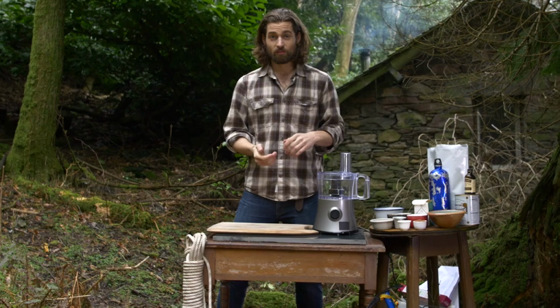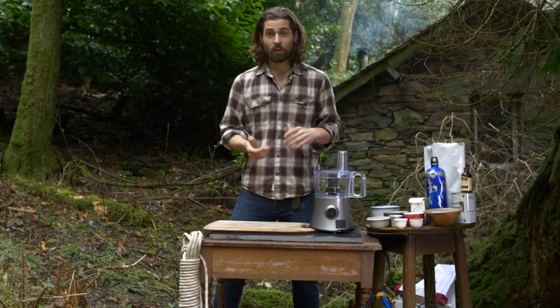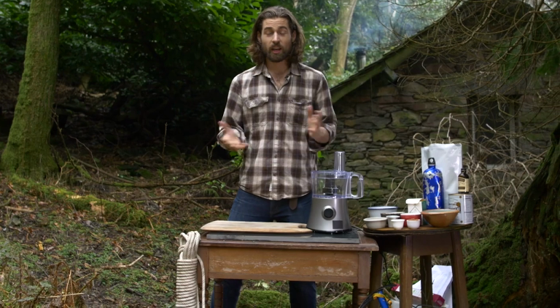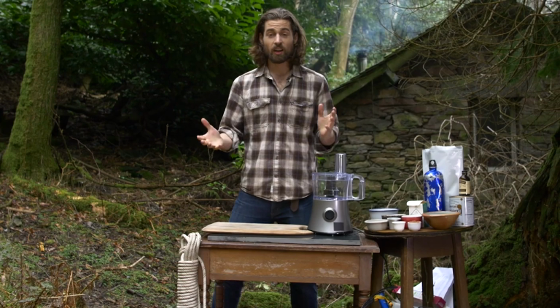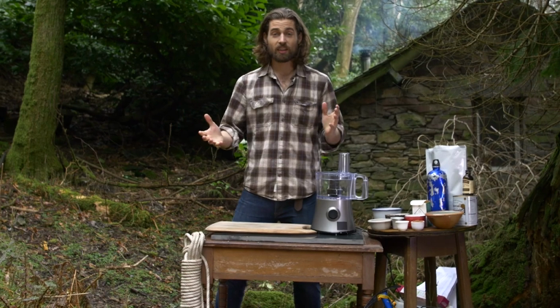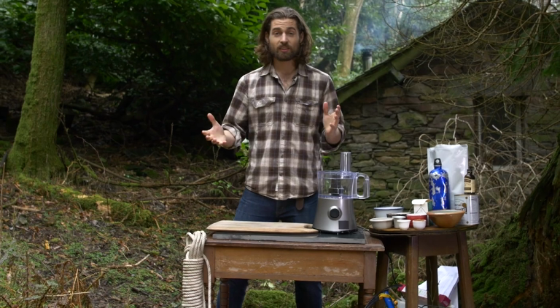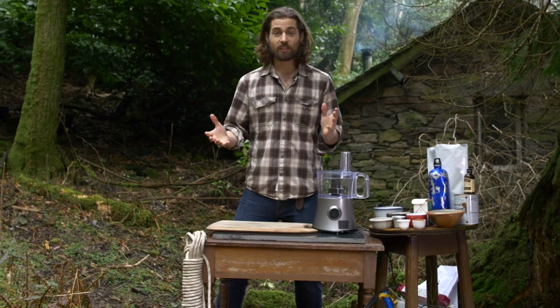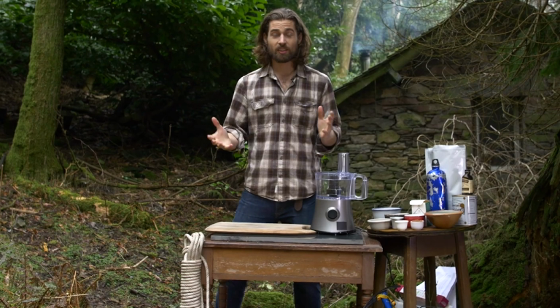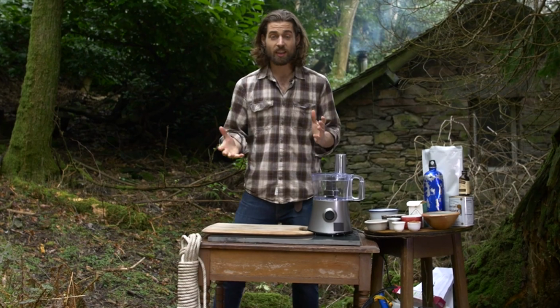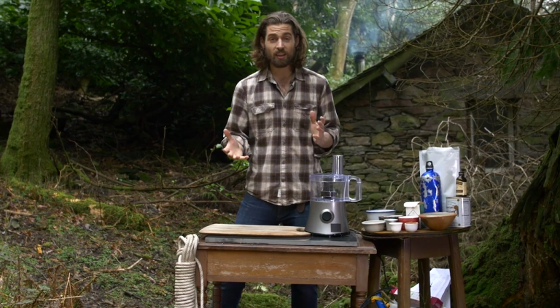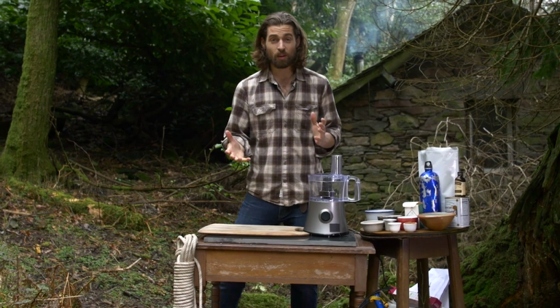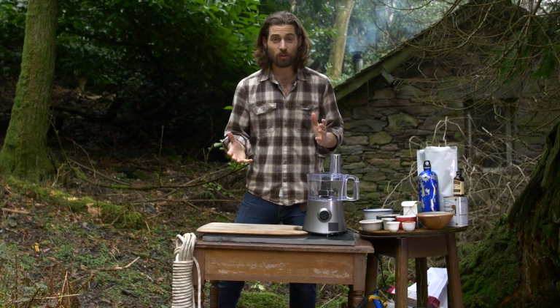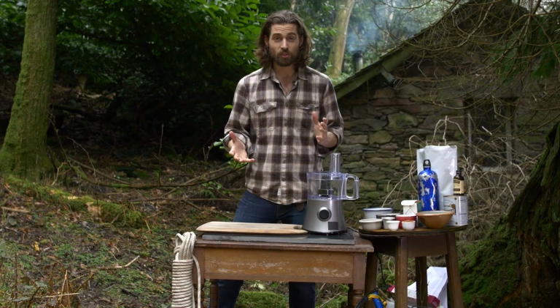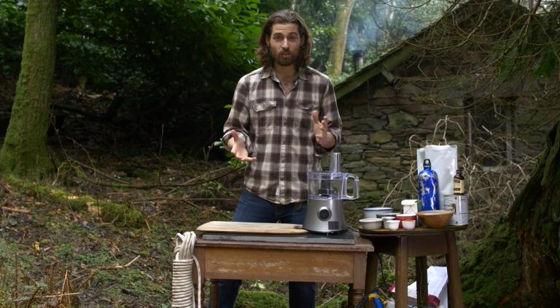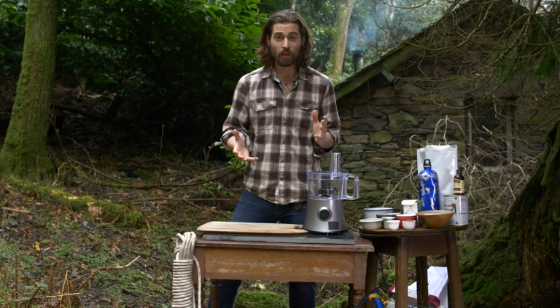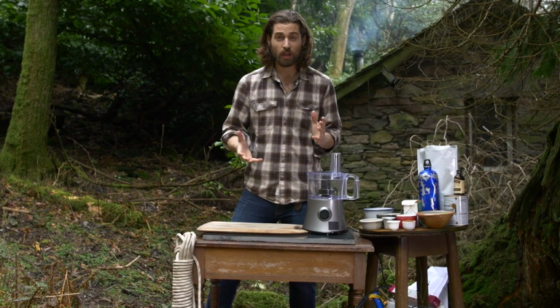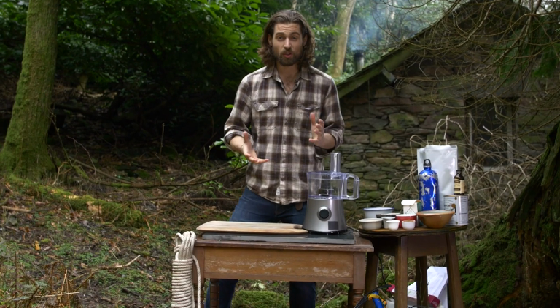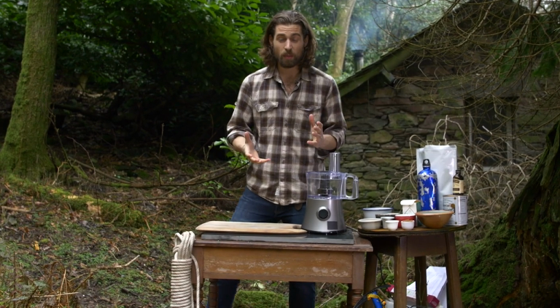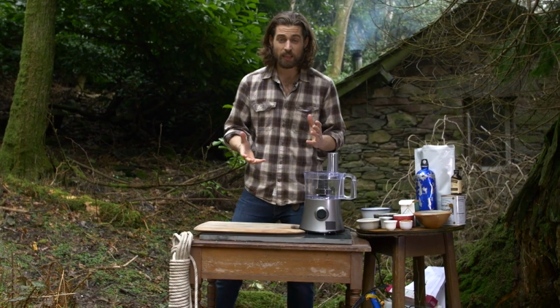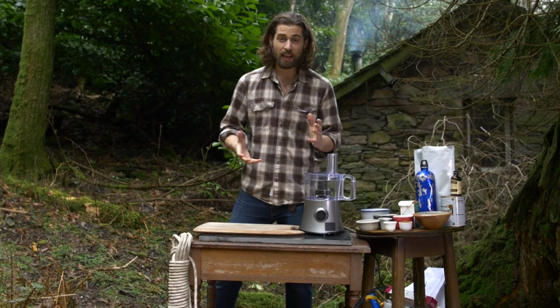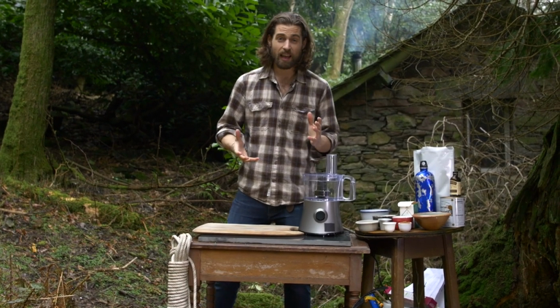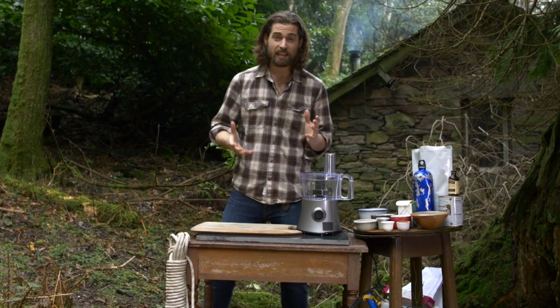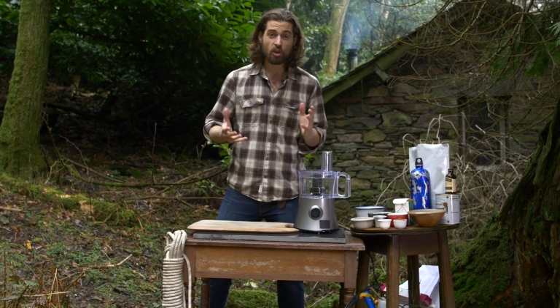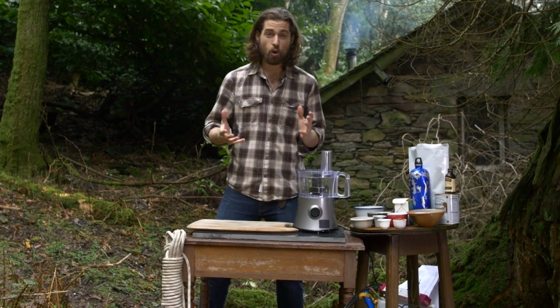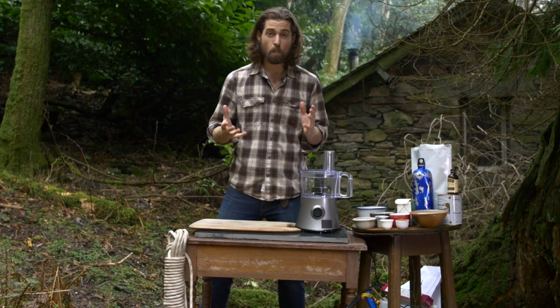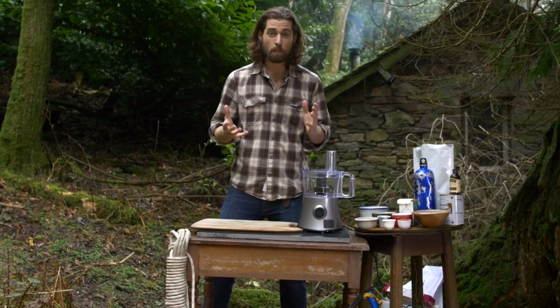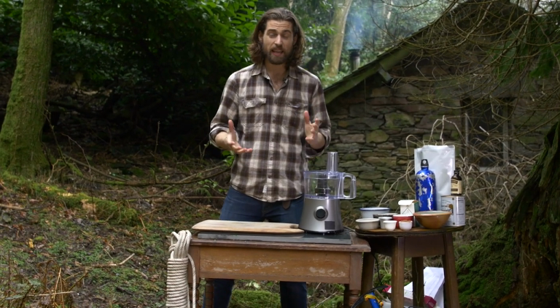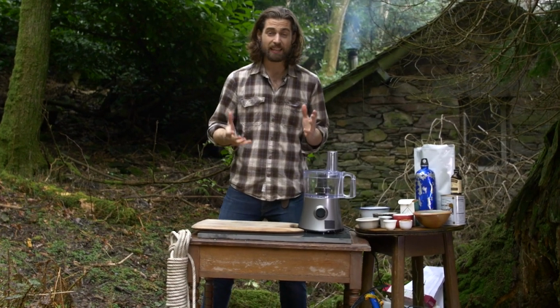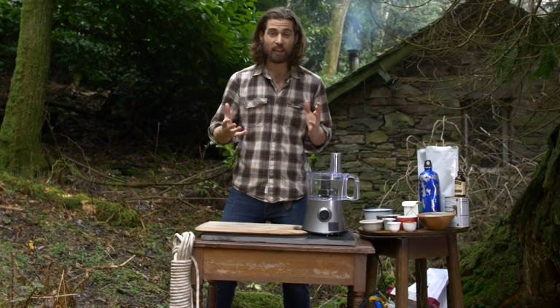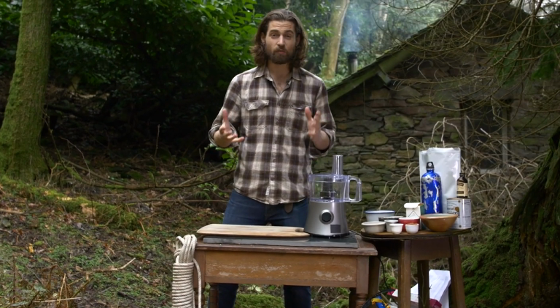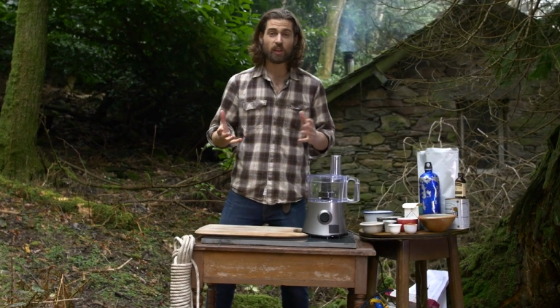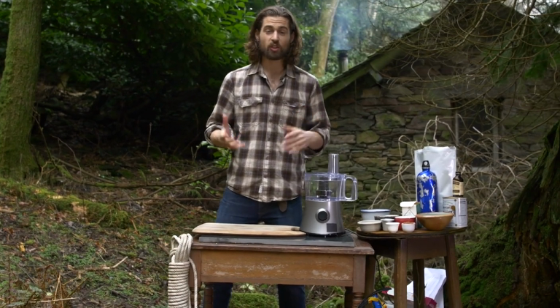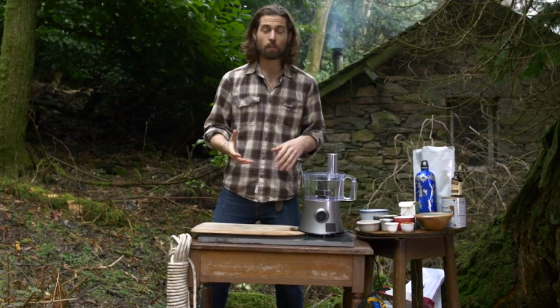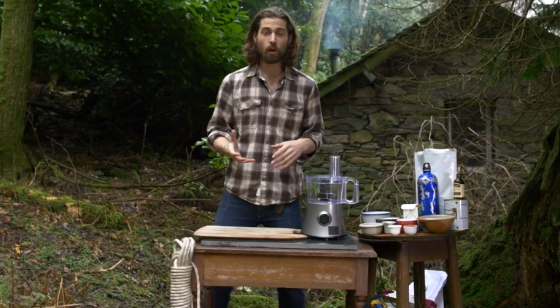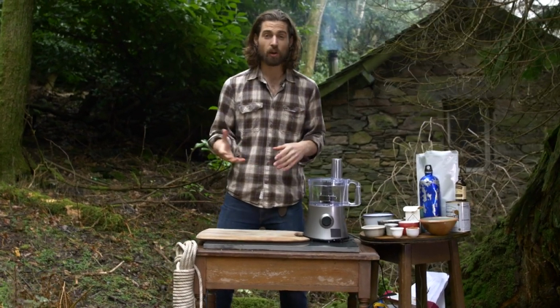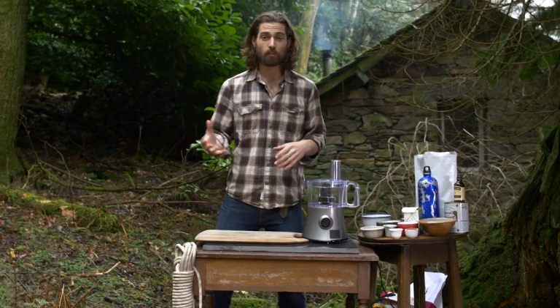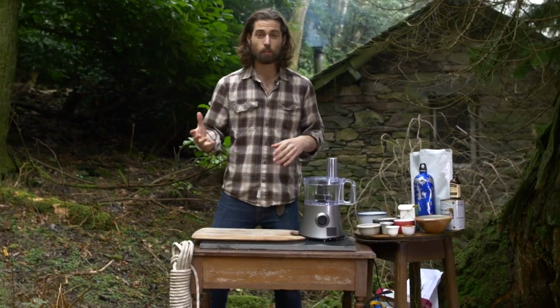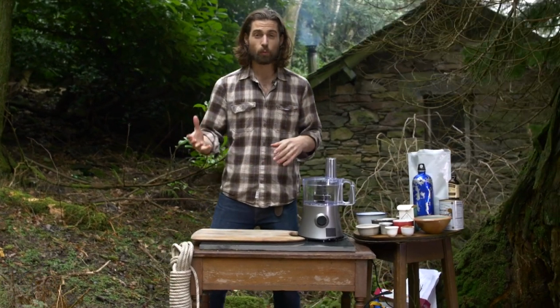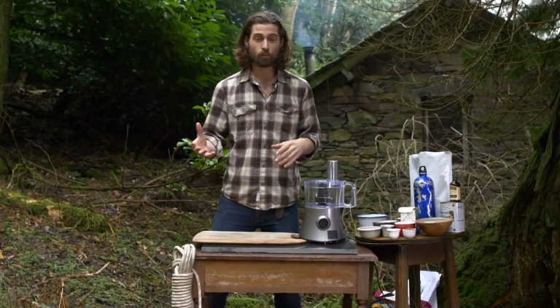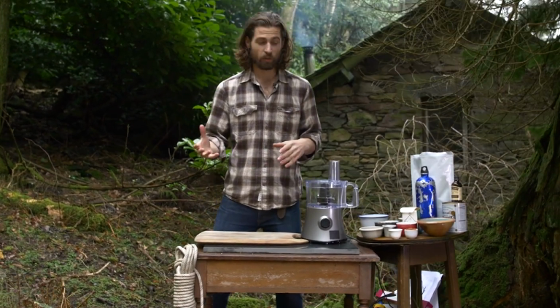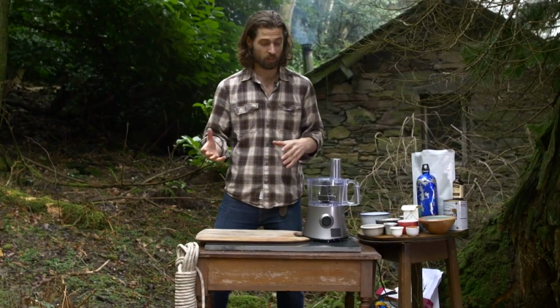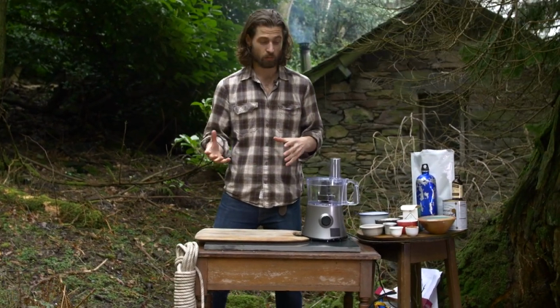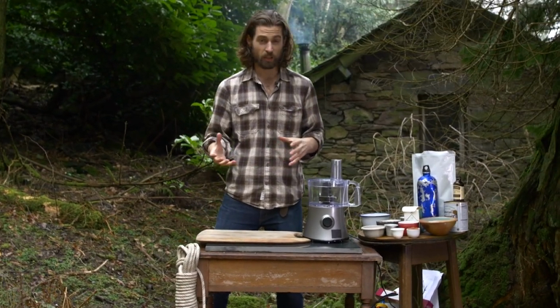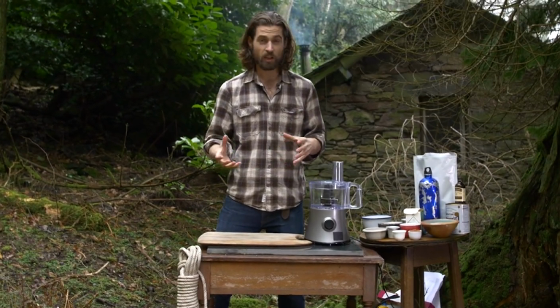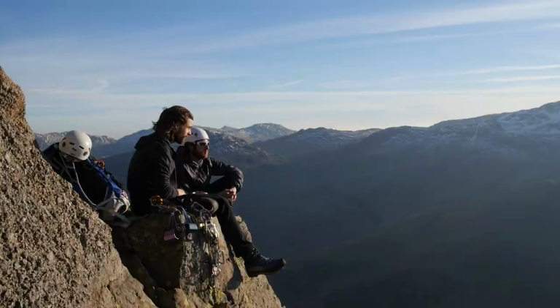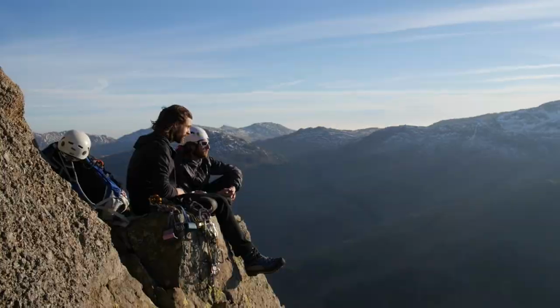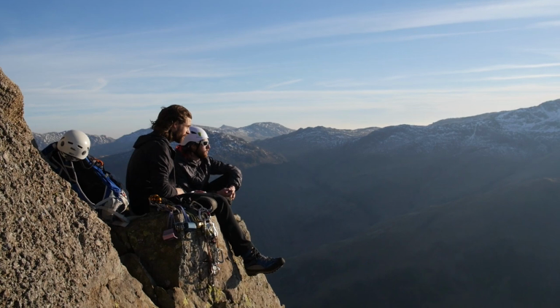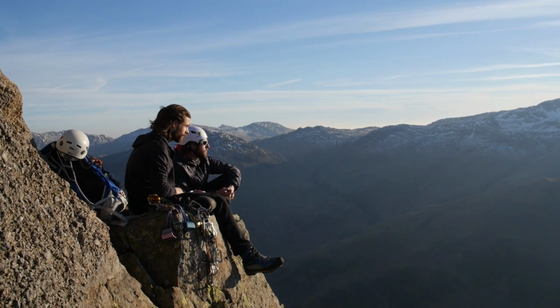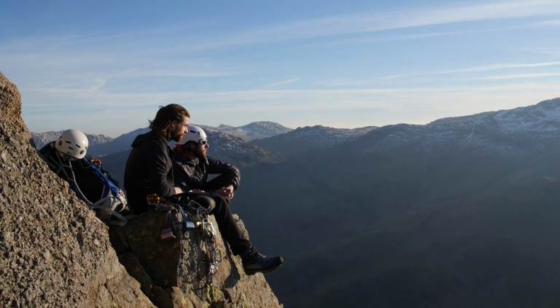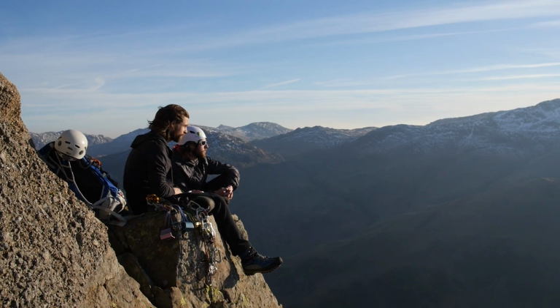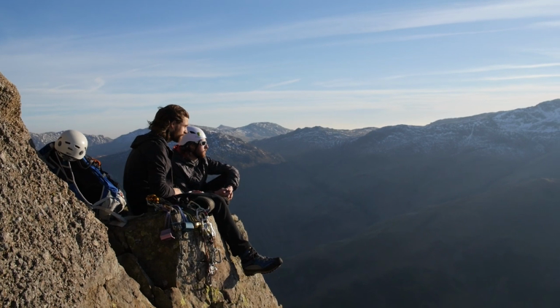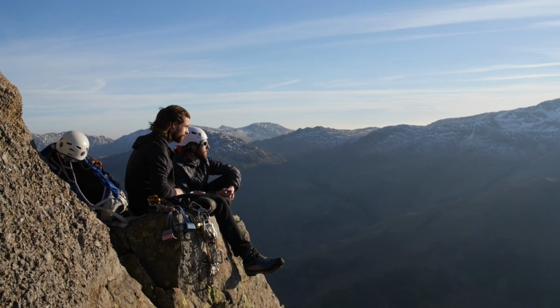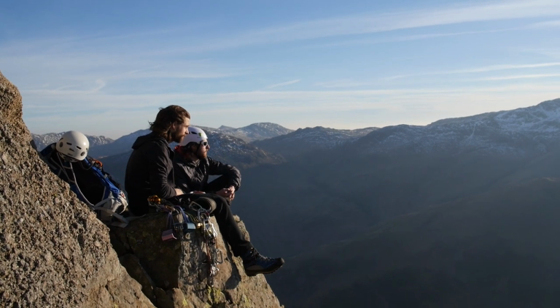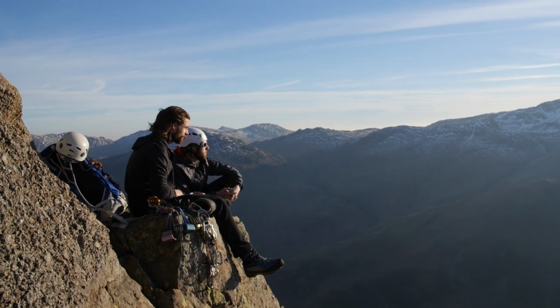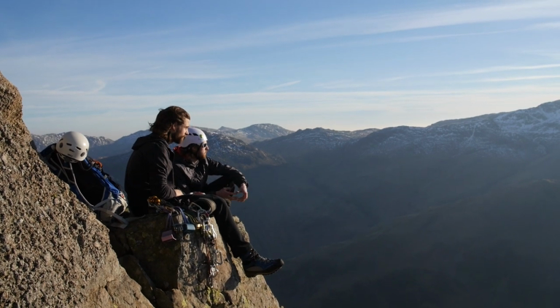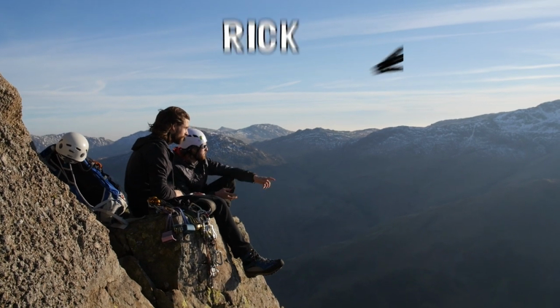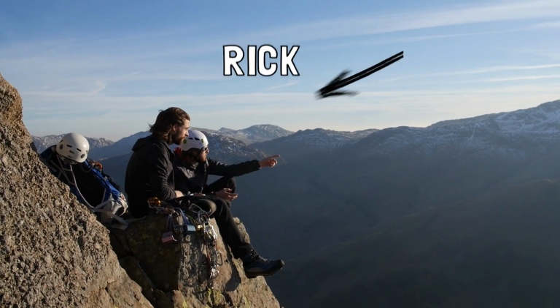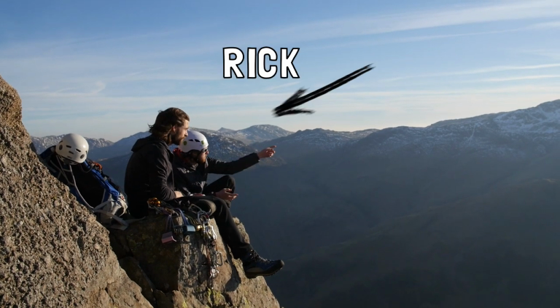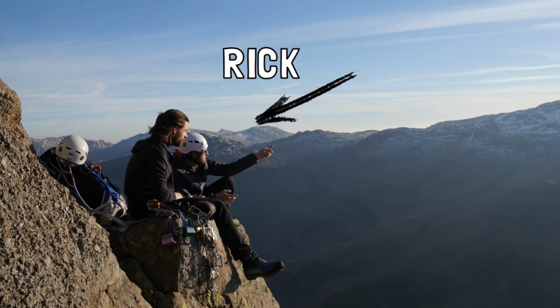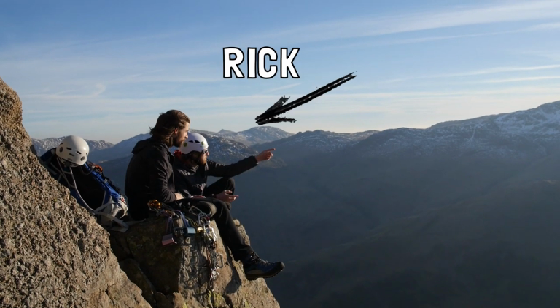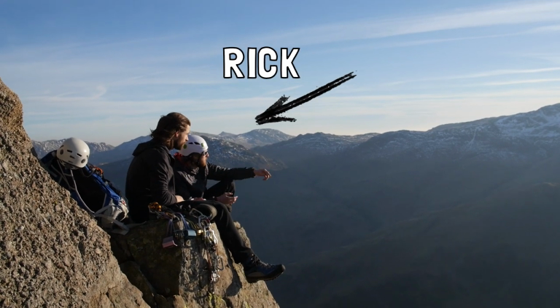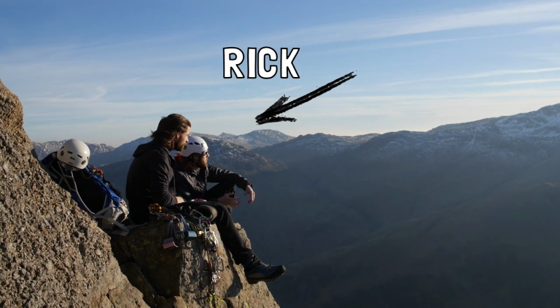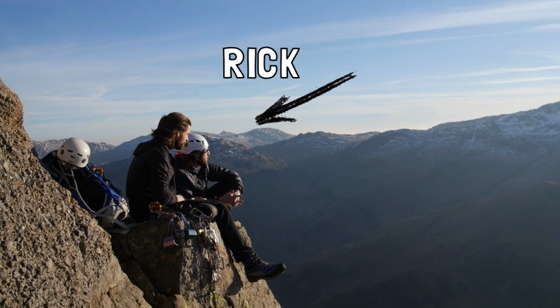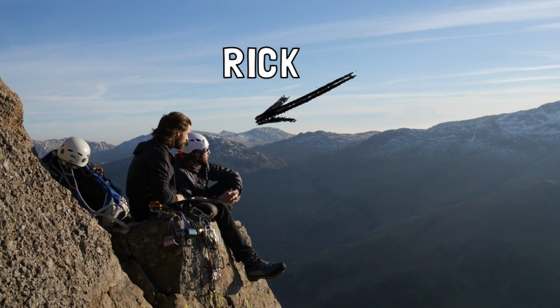Hi guys, today I'm going to show you how to make a no-bake adventure bars and balls recipe that I totally didn't steal from my friend Rick.